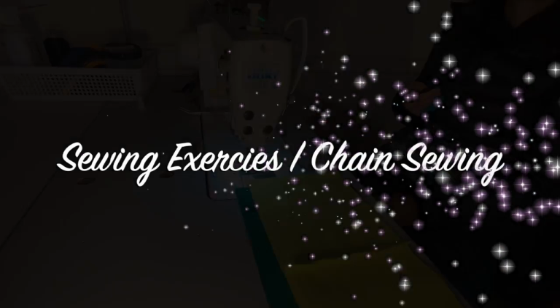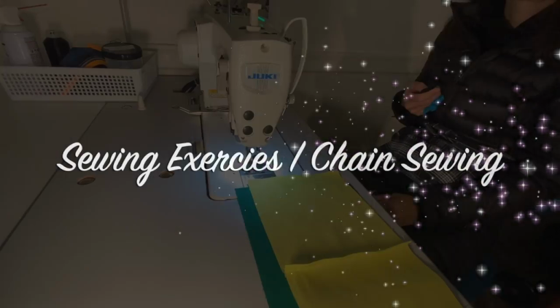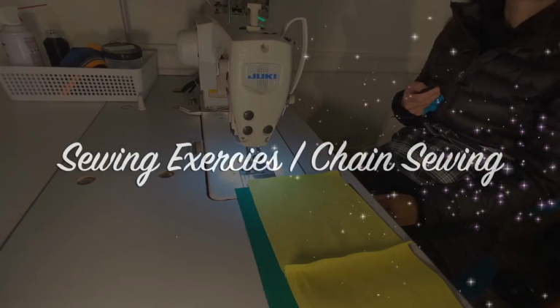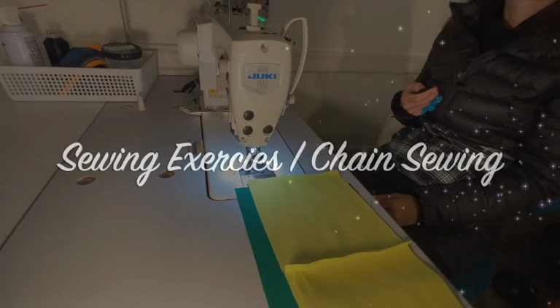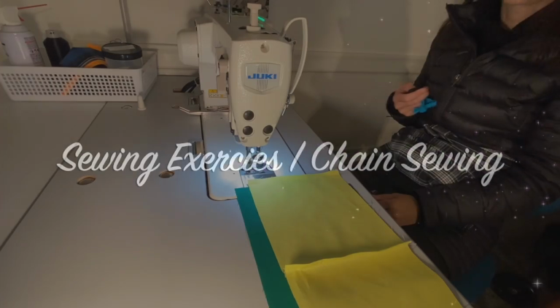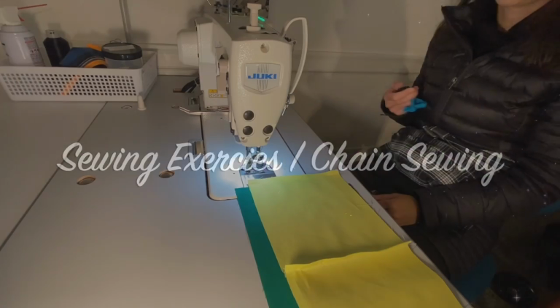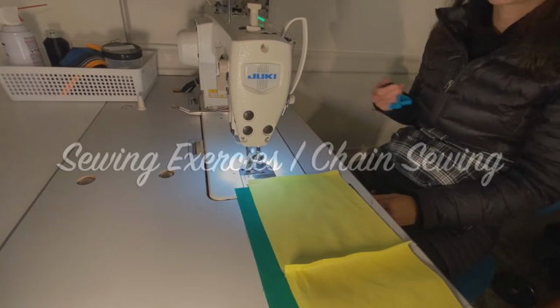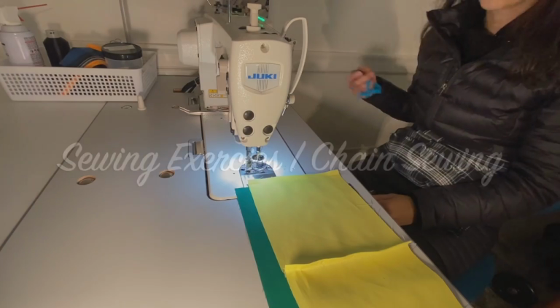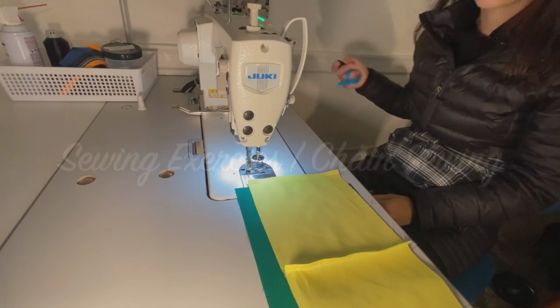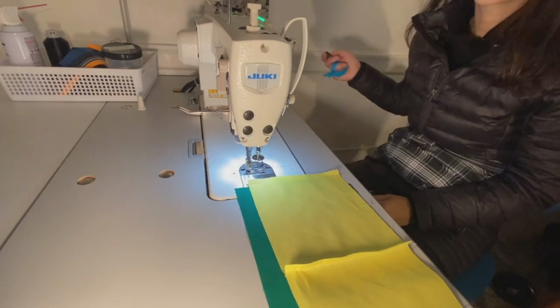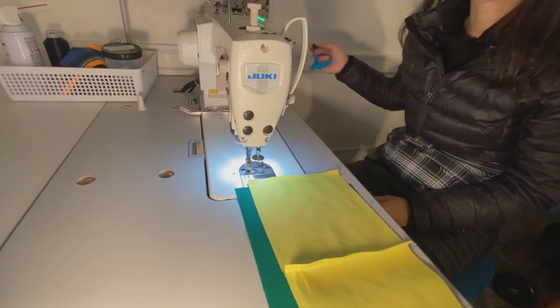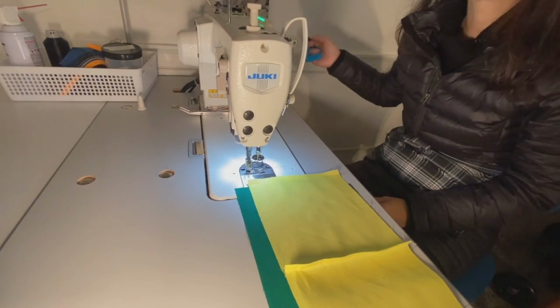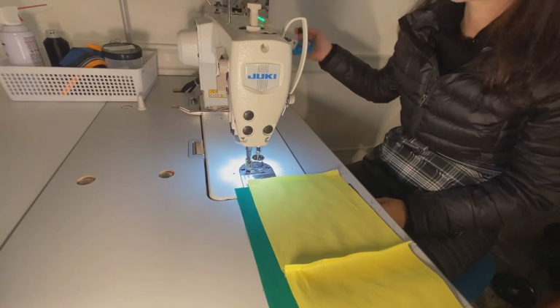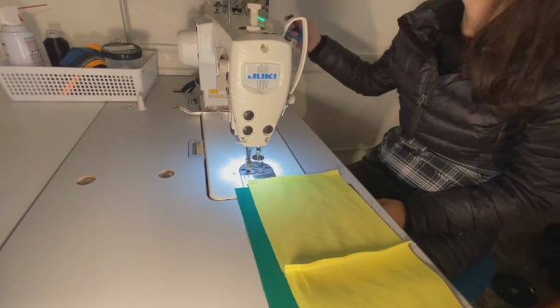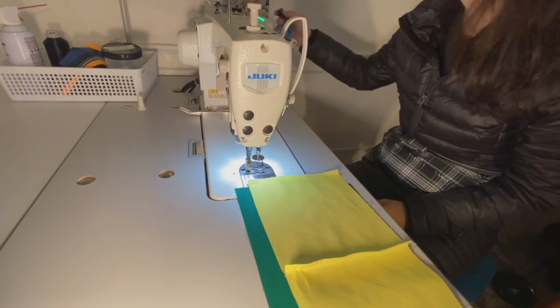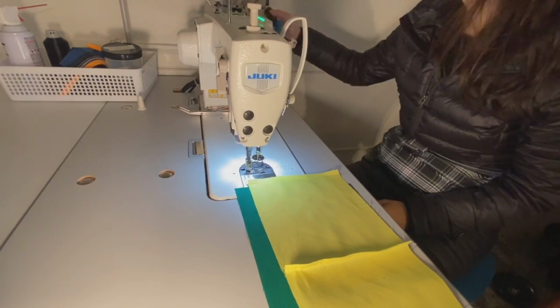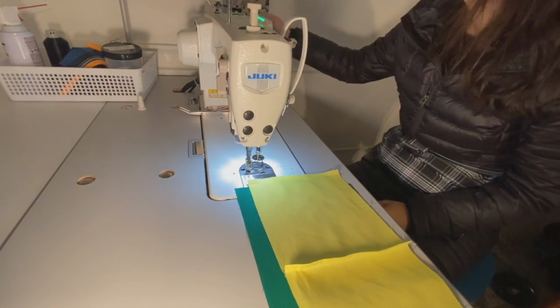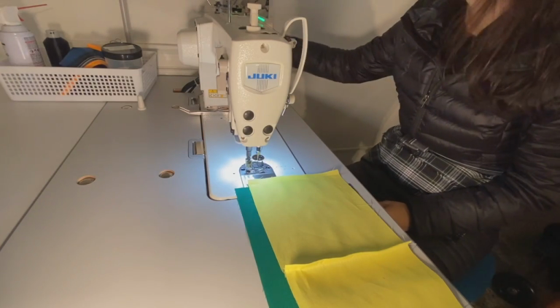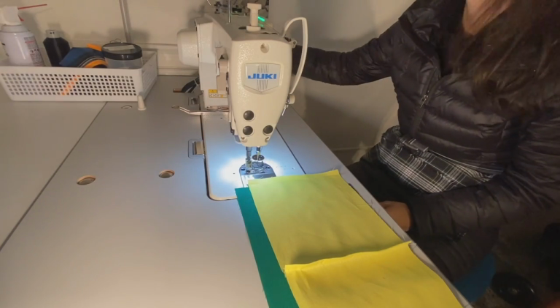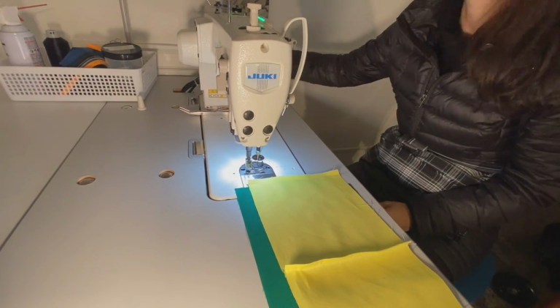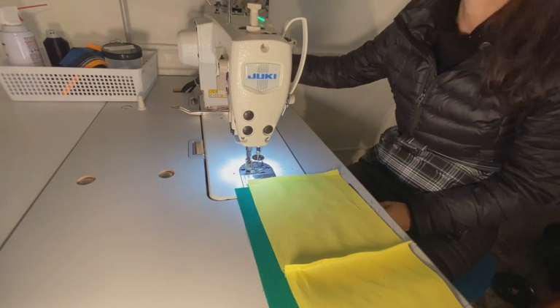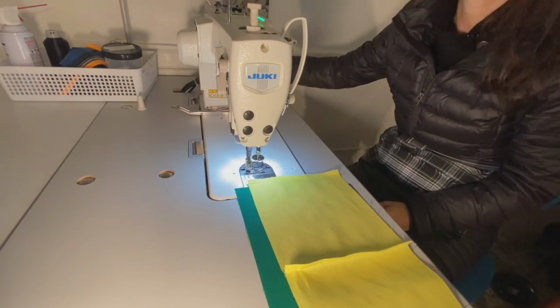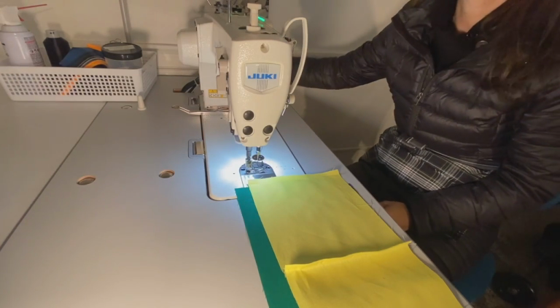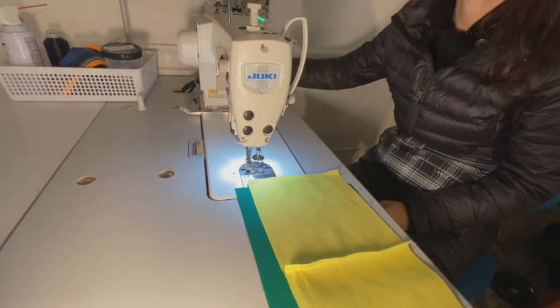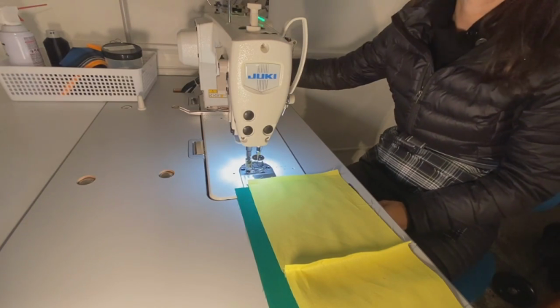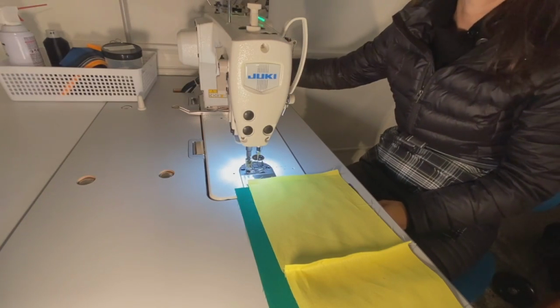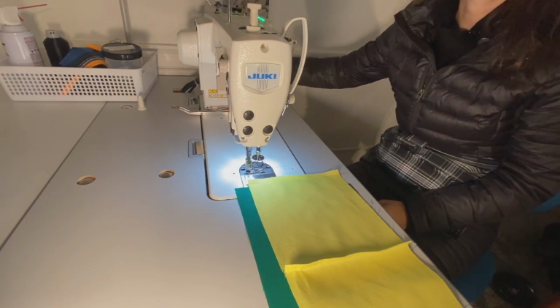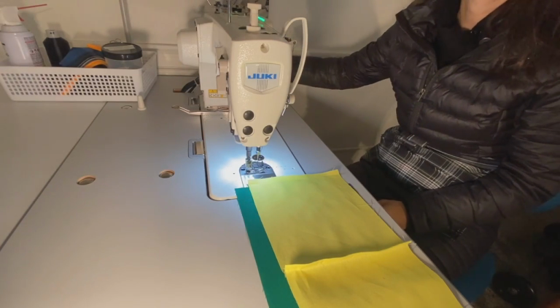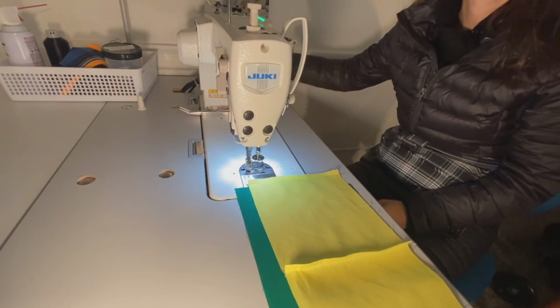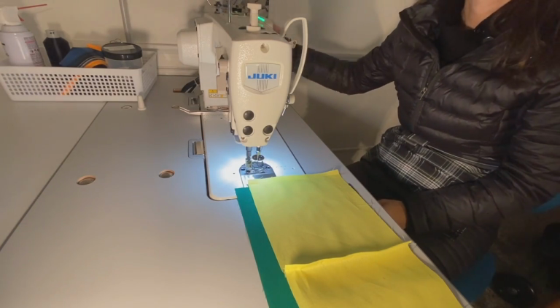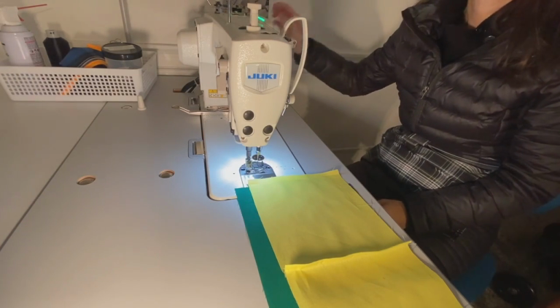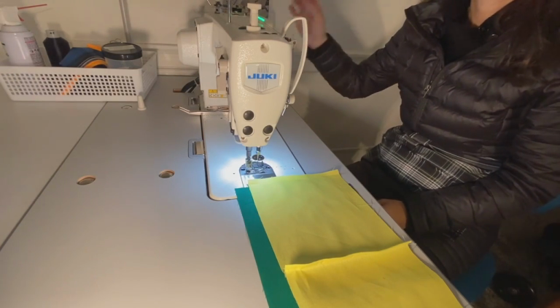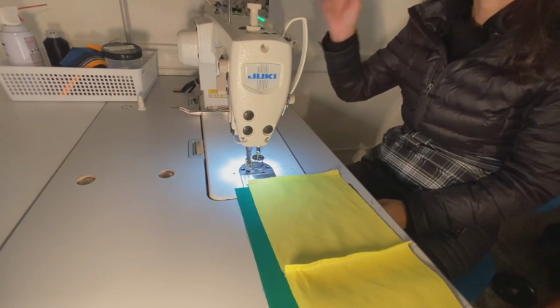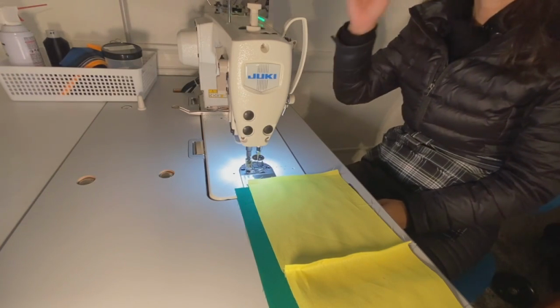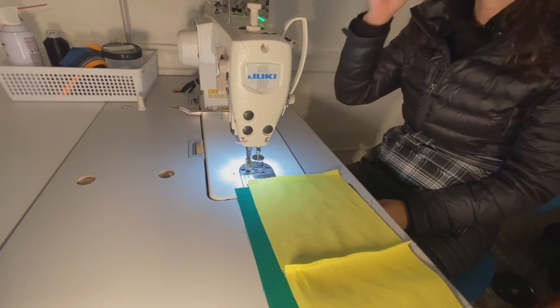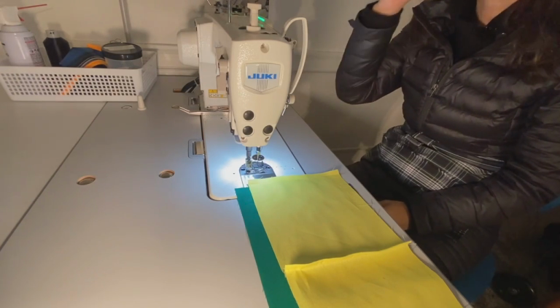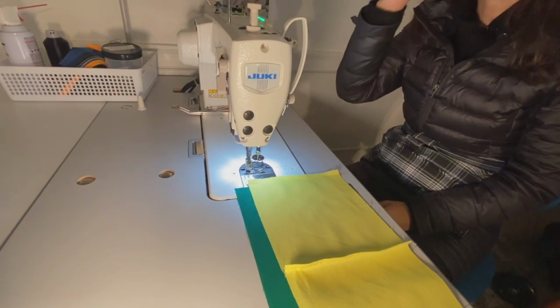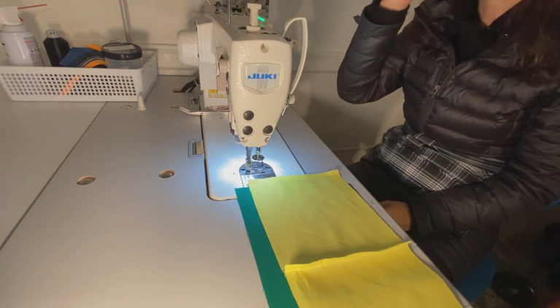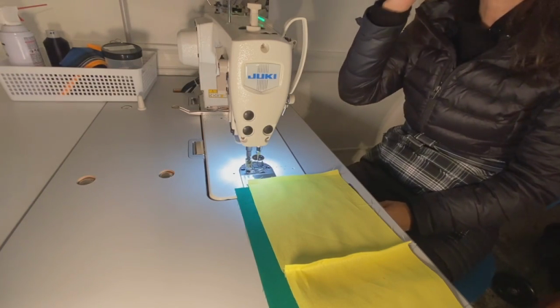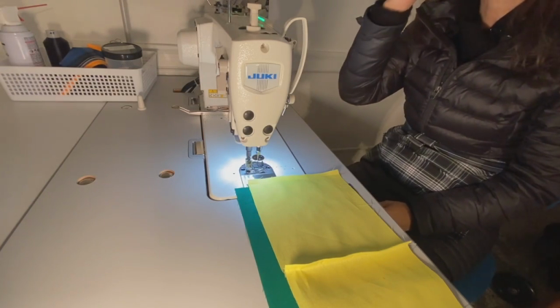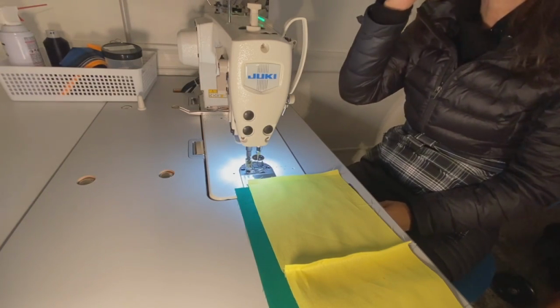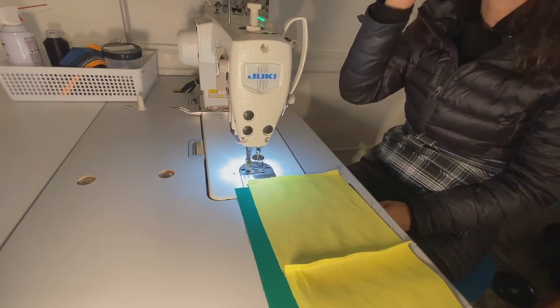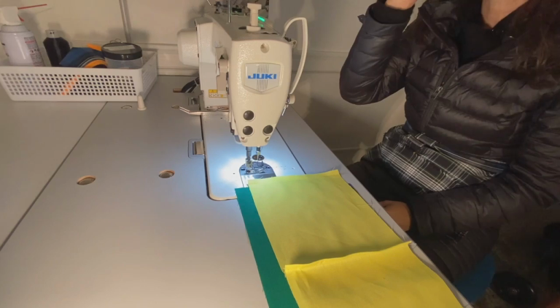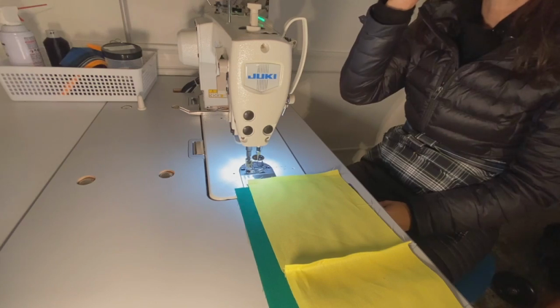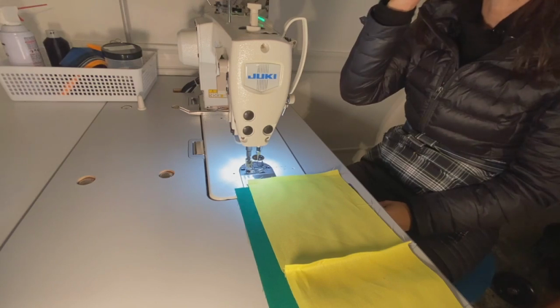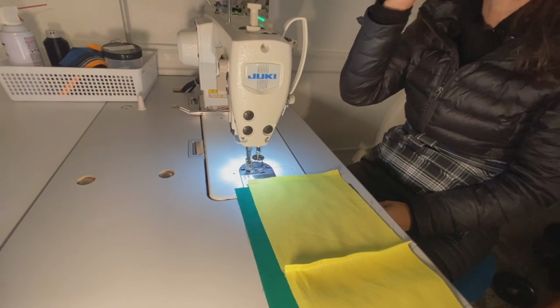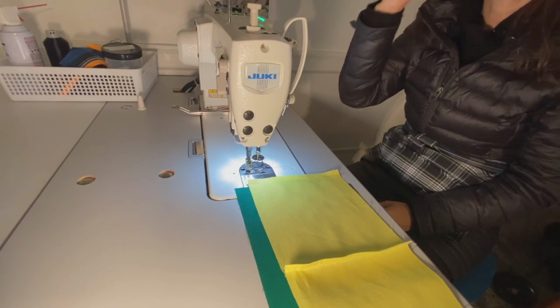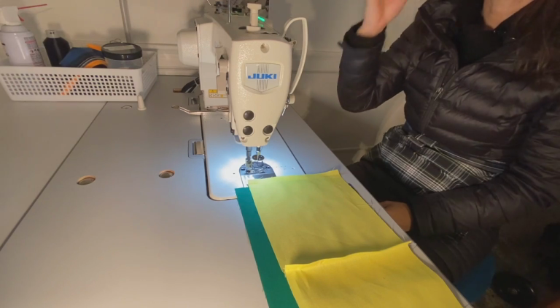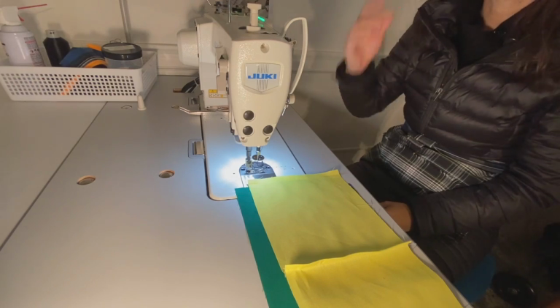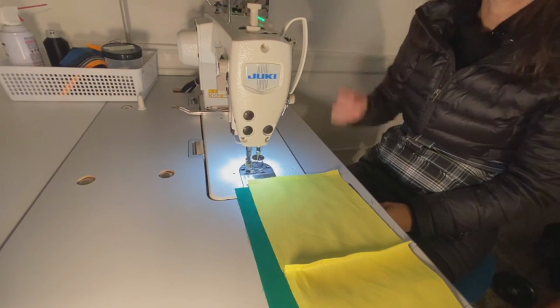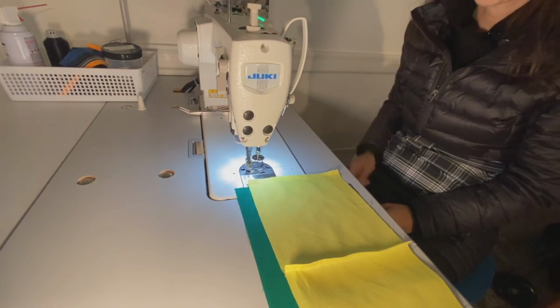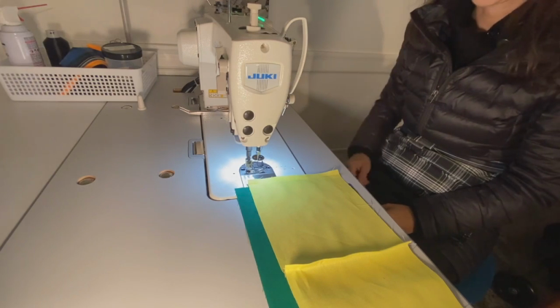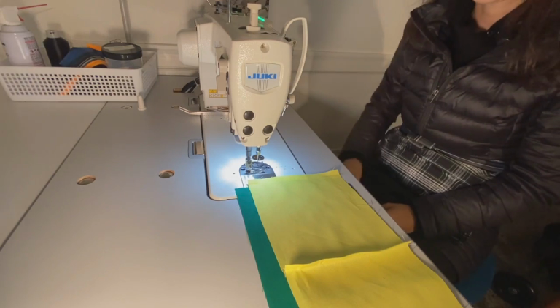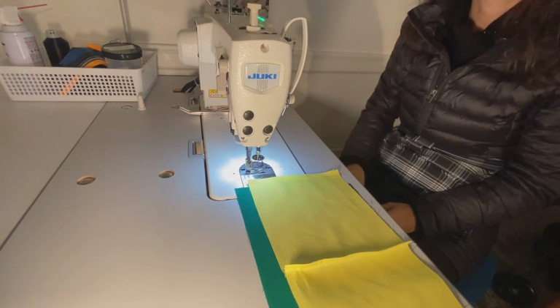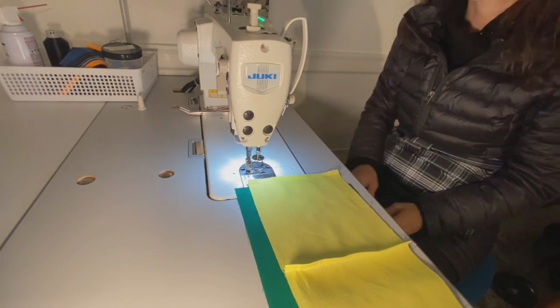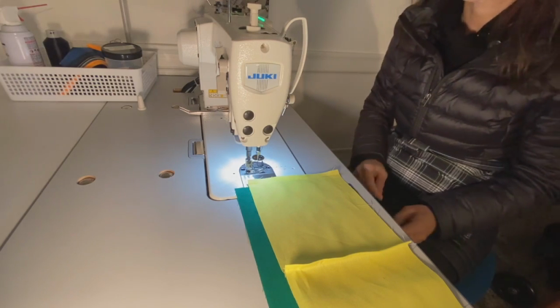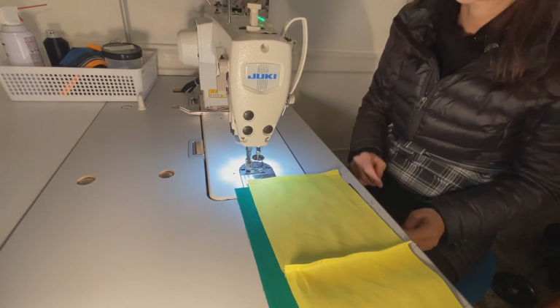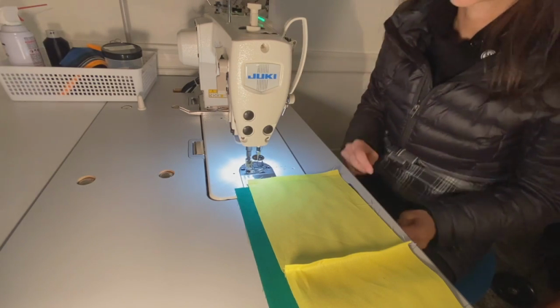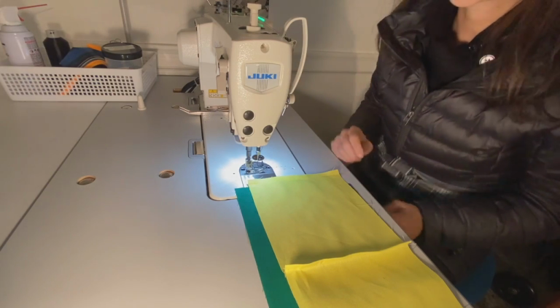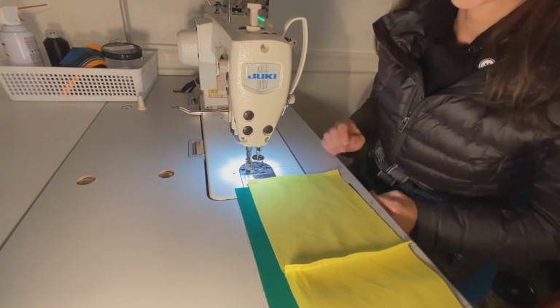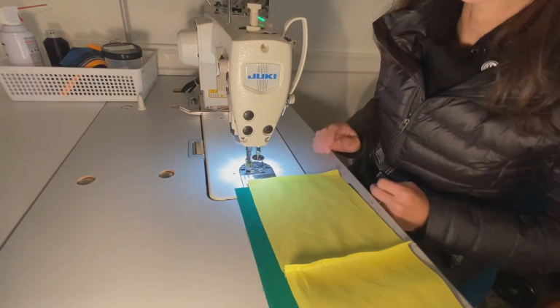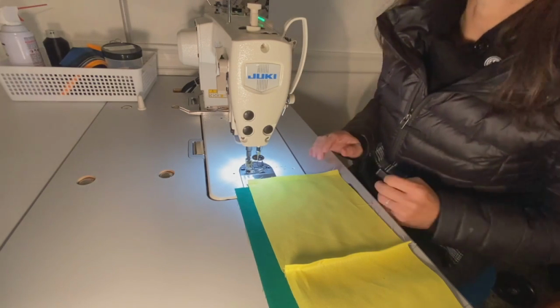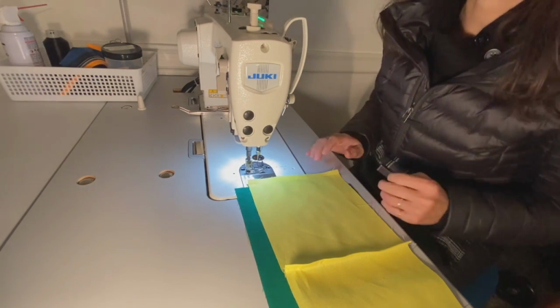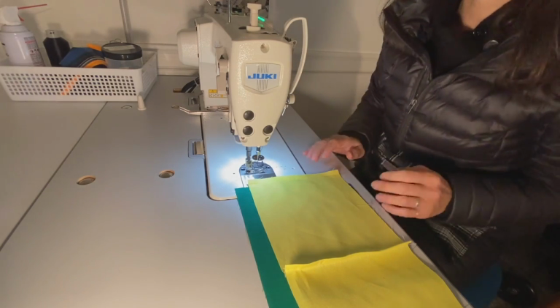Hello and welcome to Setsuma Designs. Today I'm going to be showing you how to chain sew.